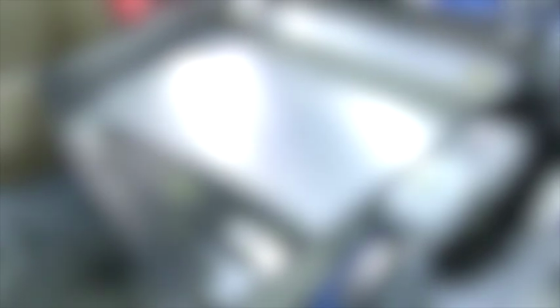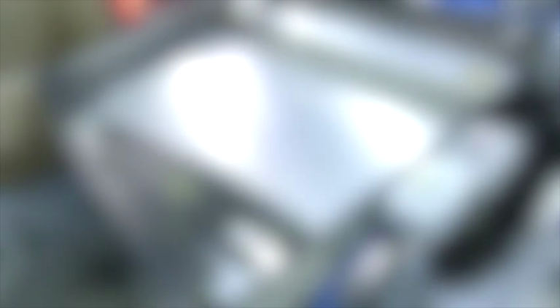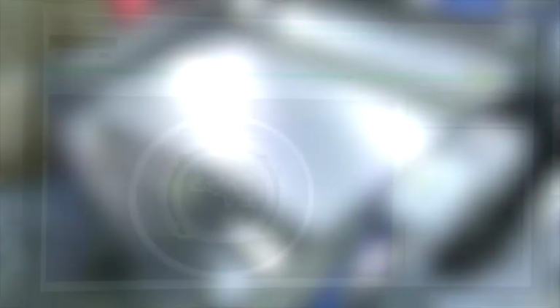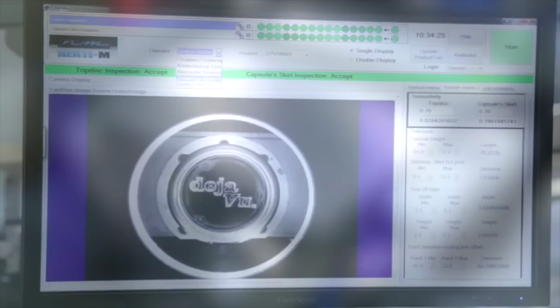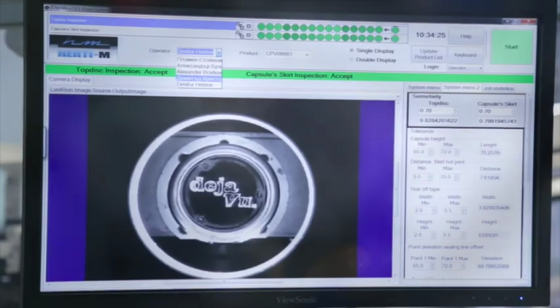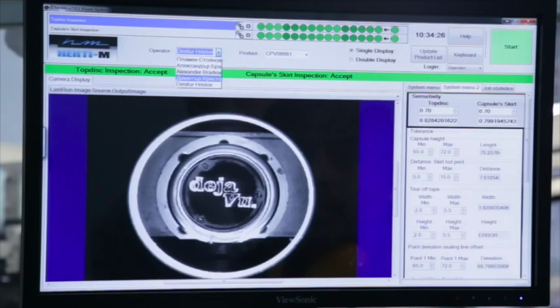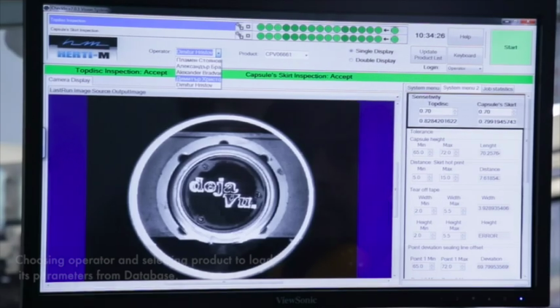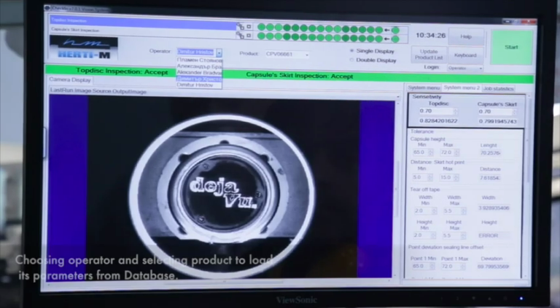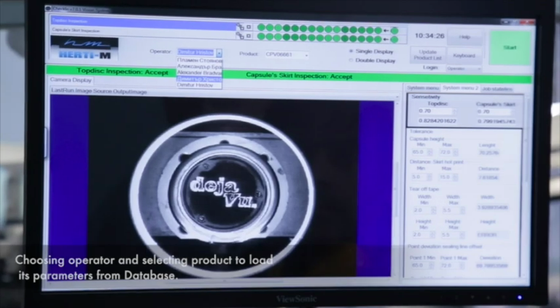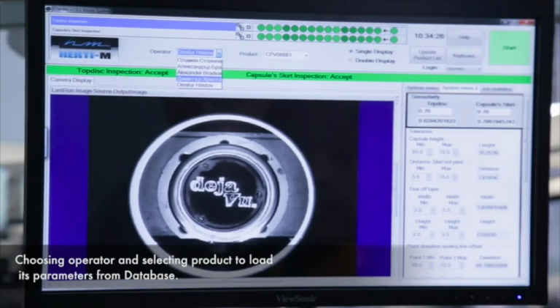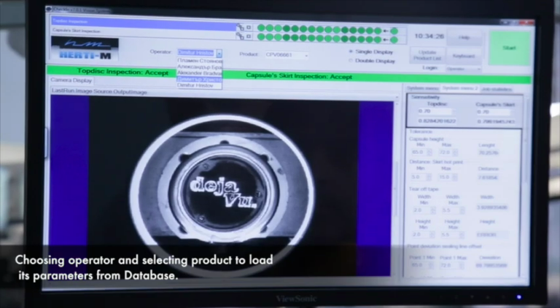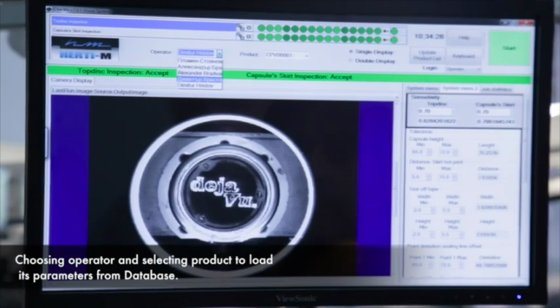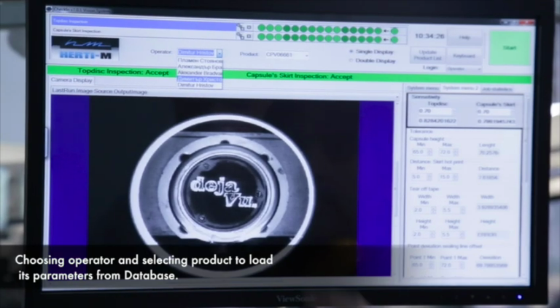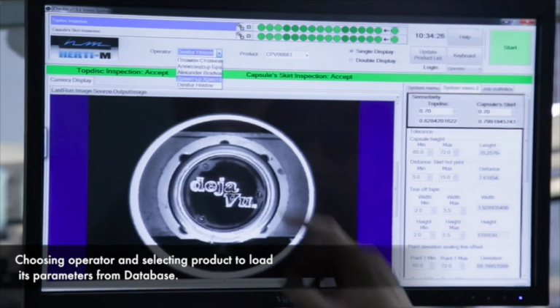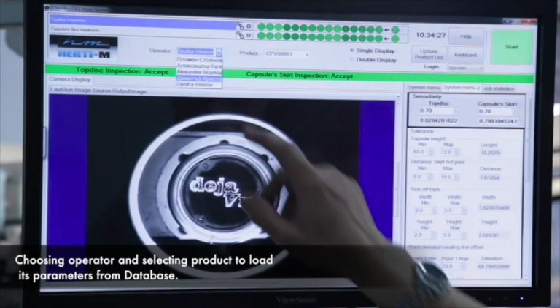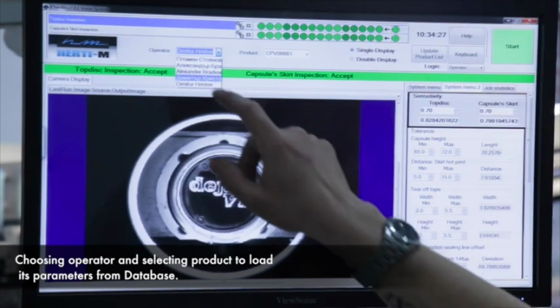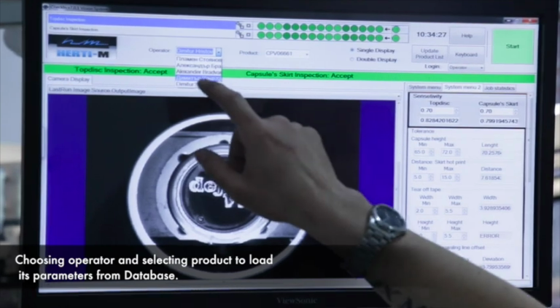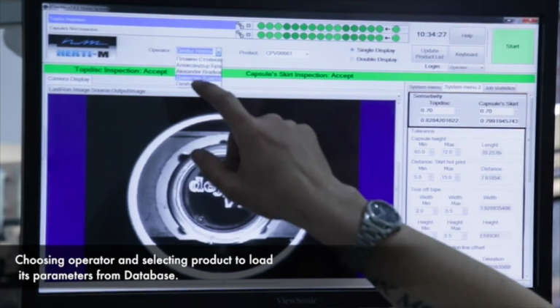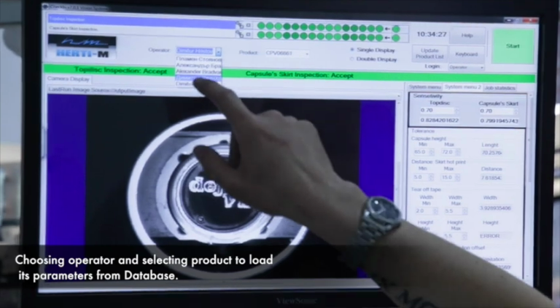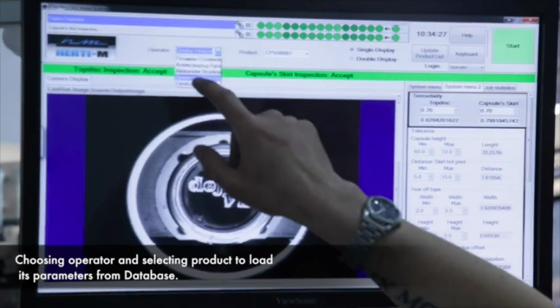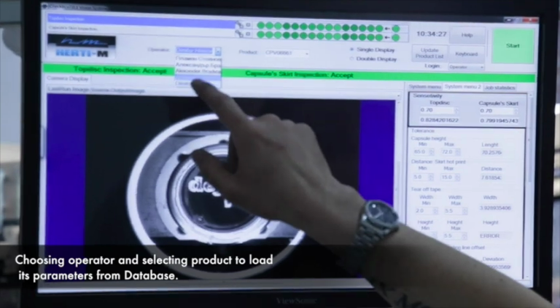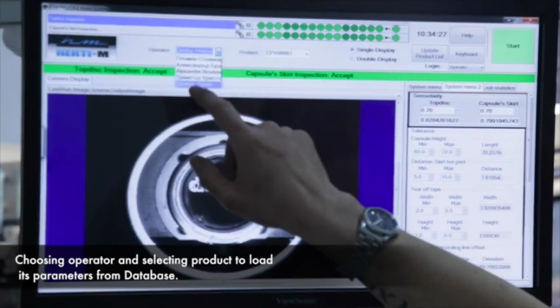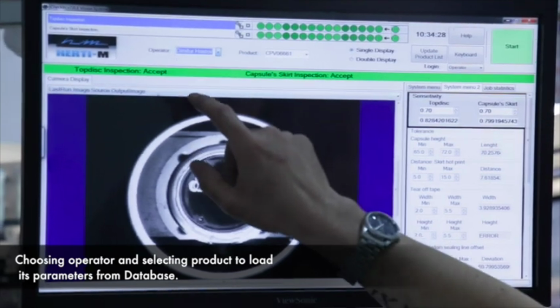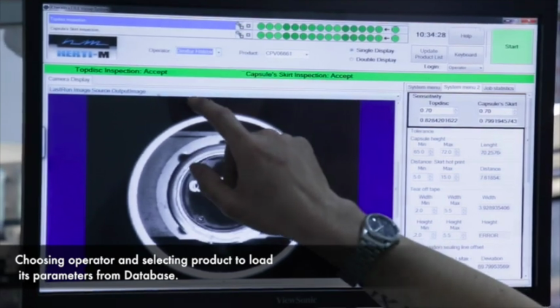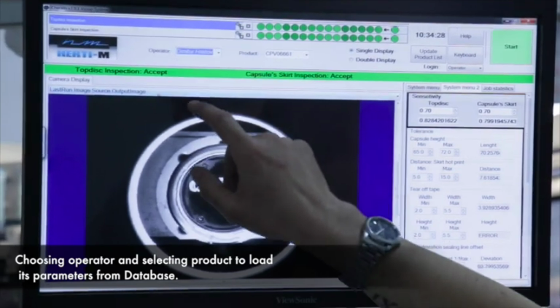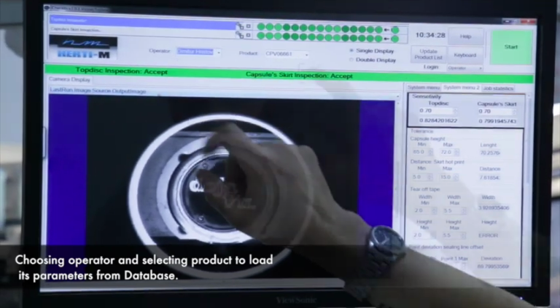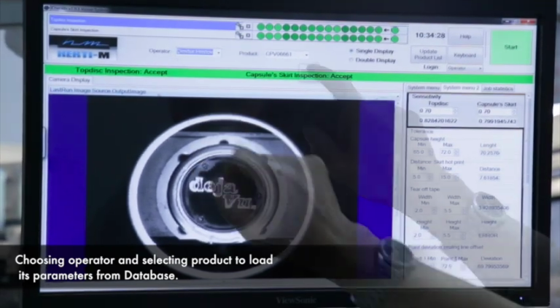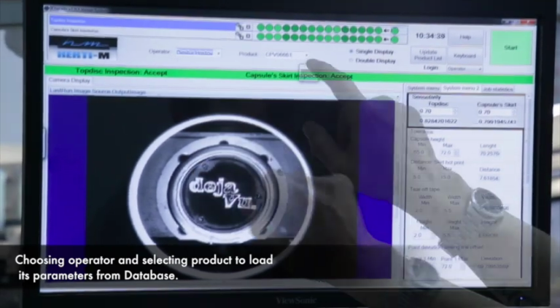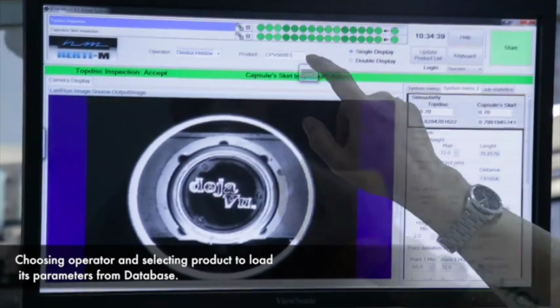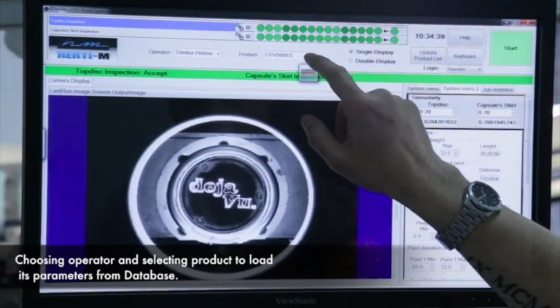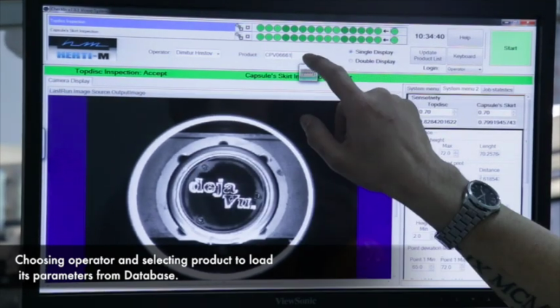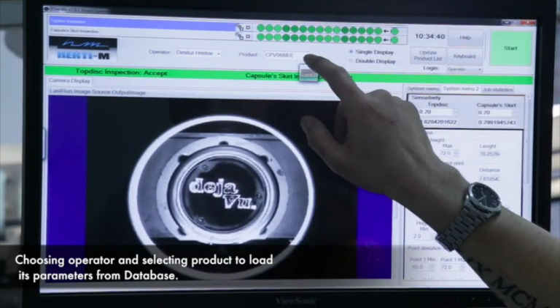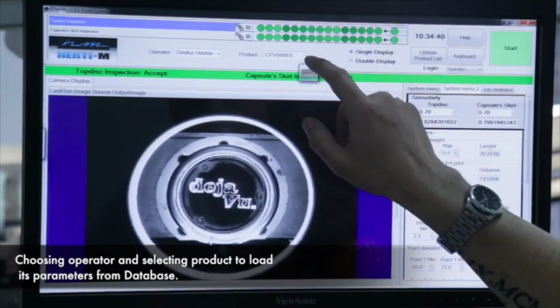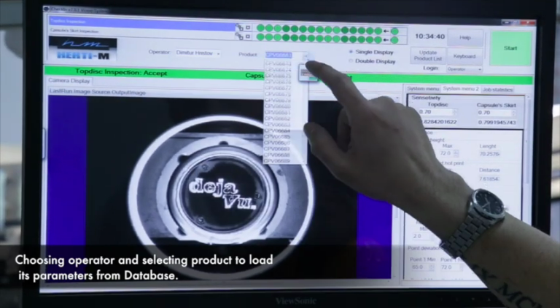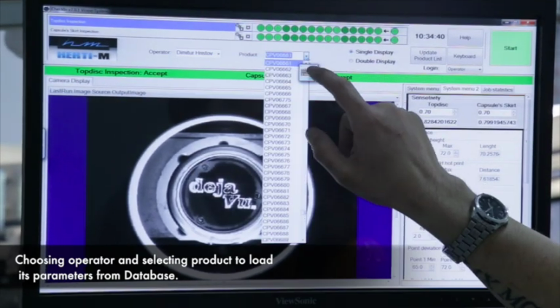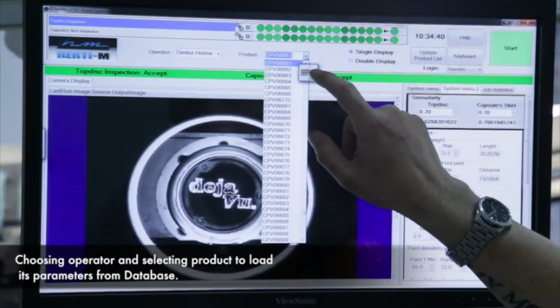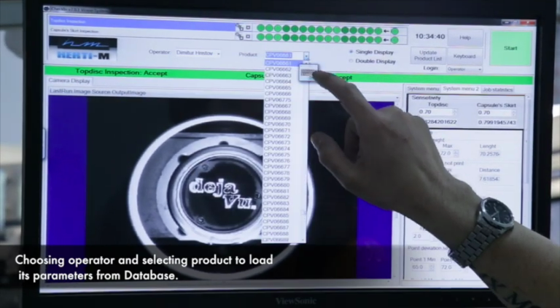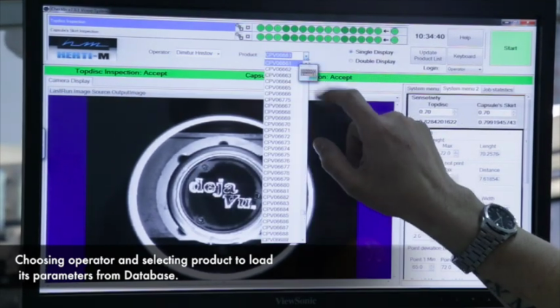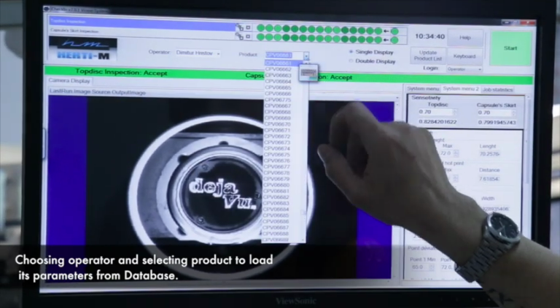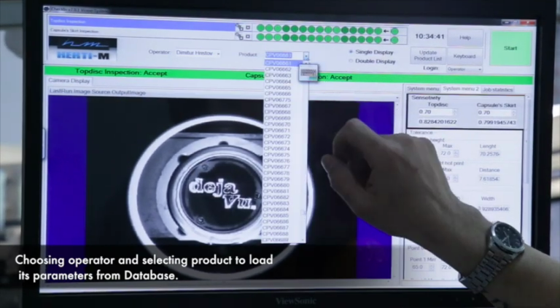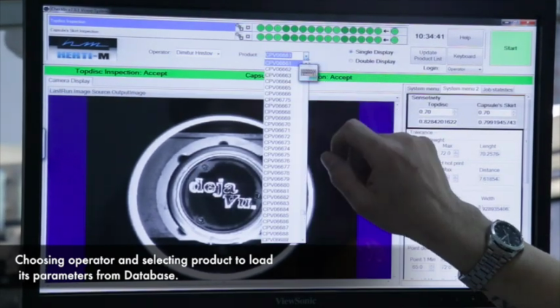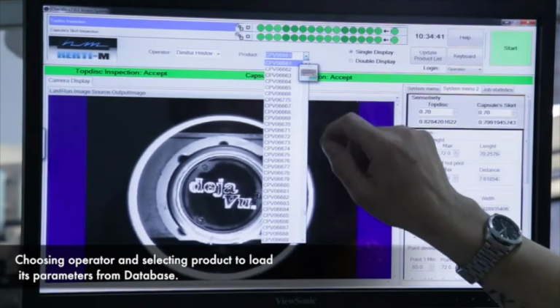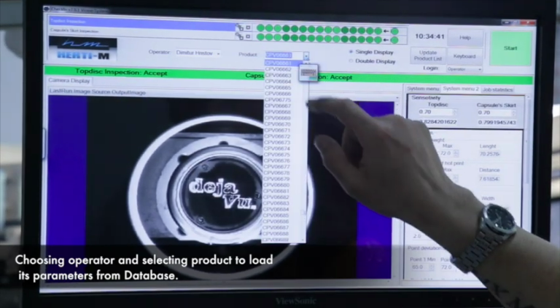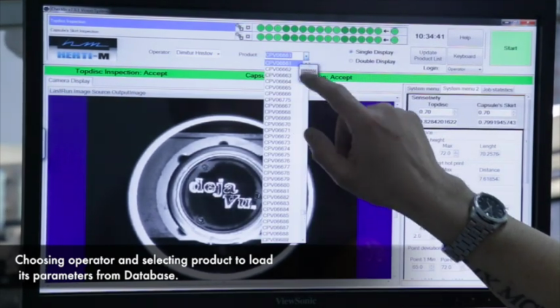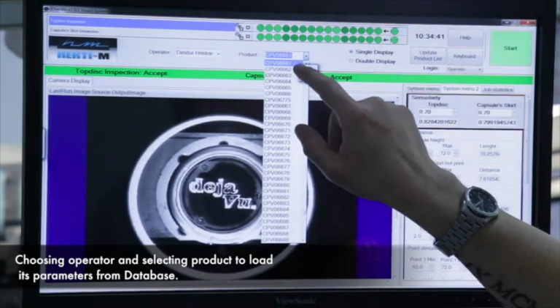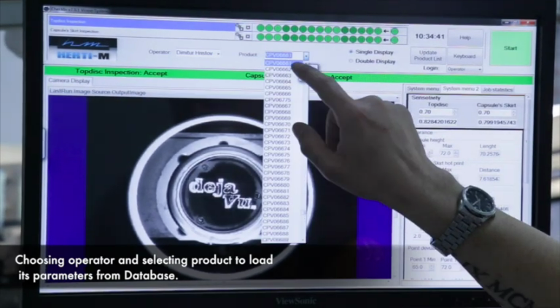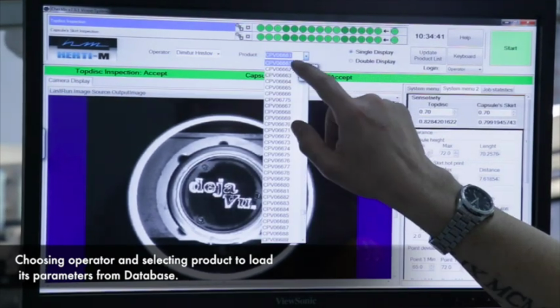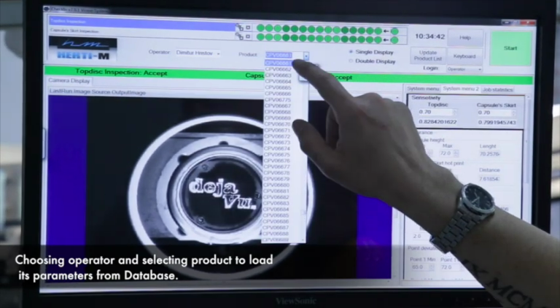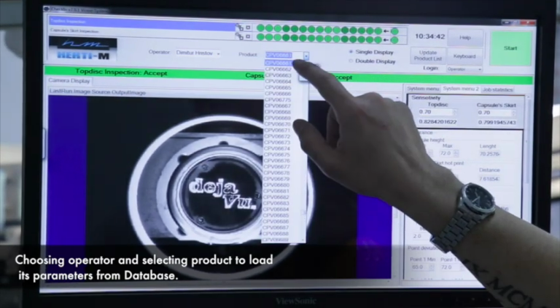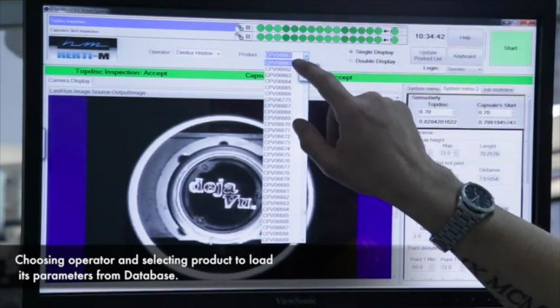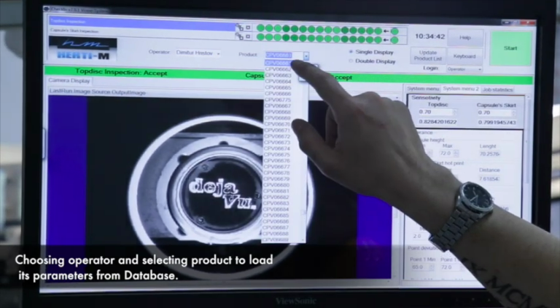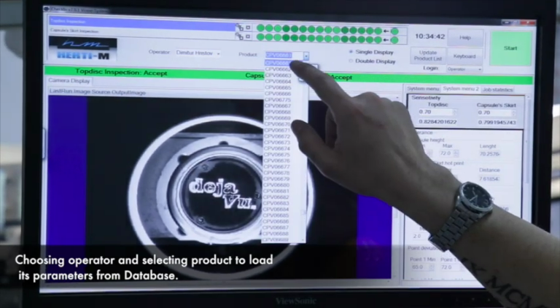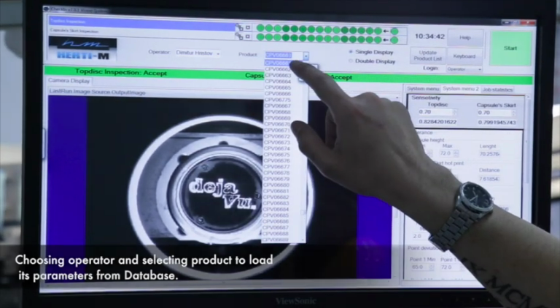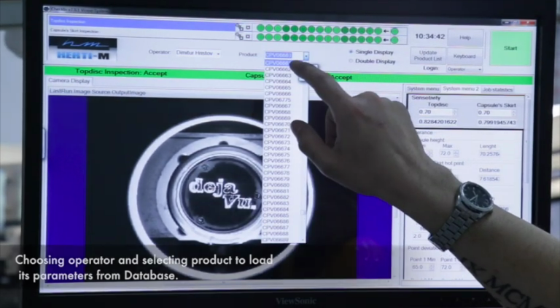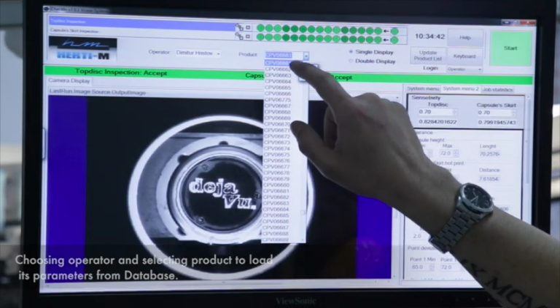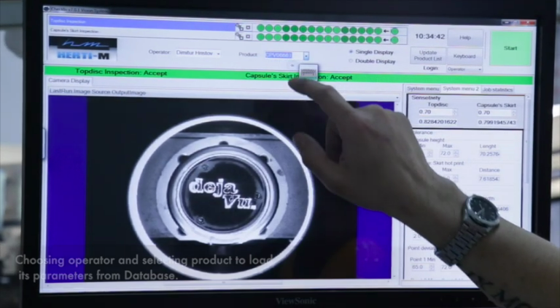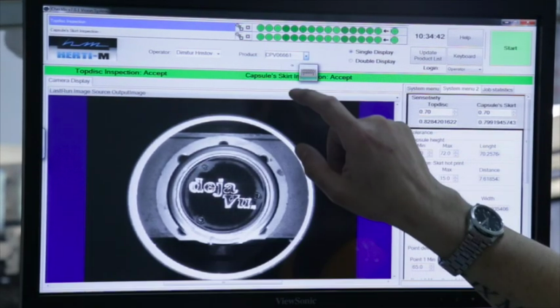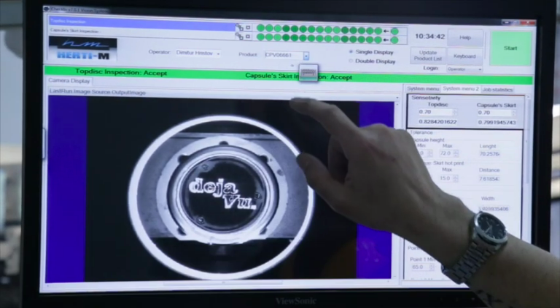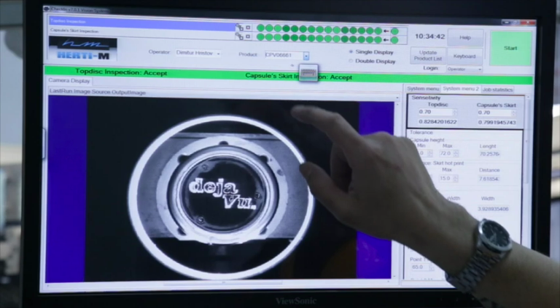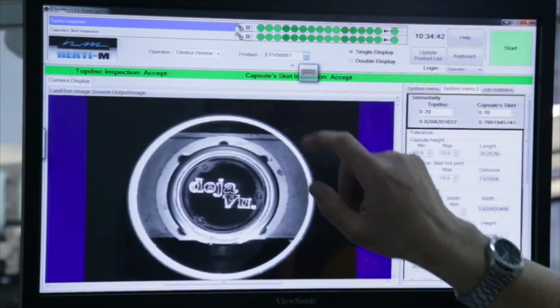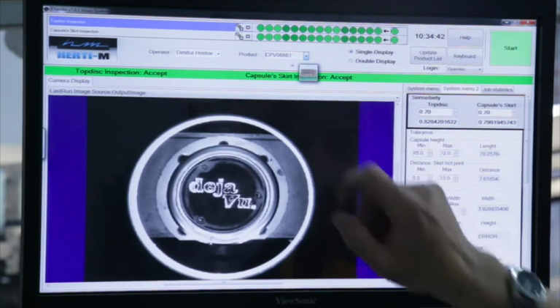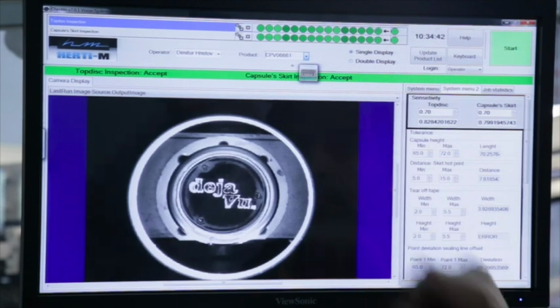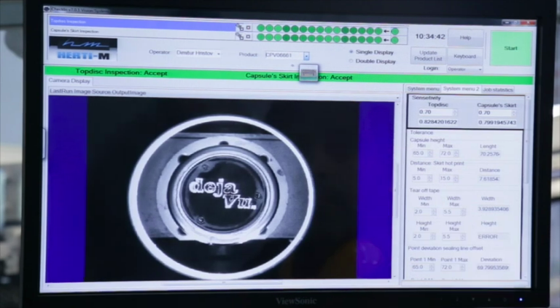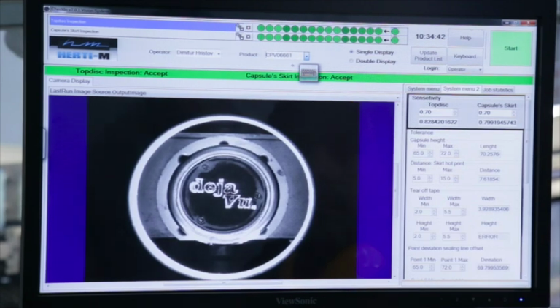After product selection, the system loads from the database all the parameters needed for inspection with their tolerances.